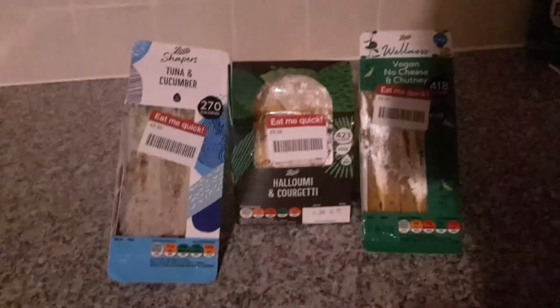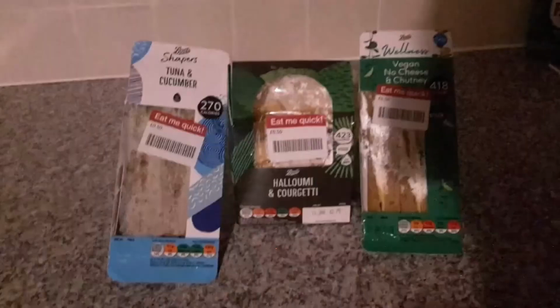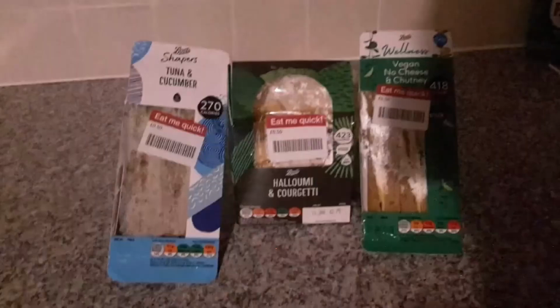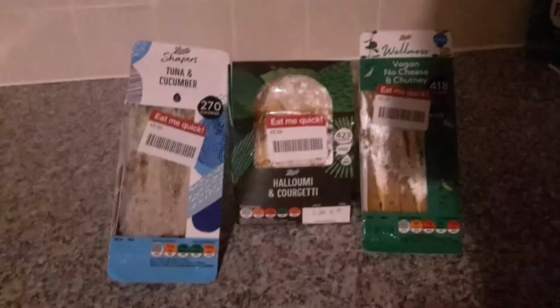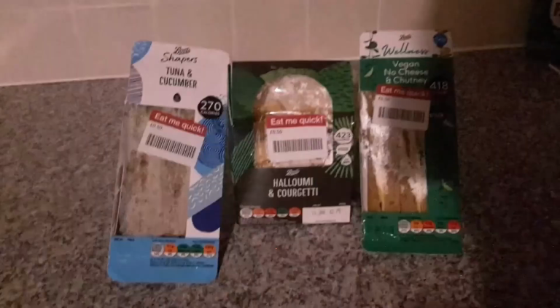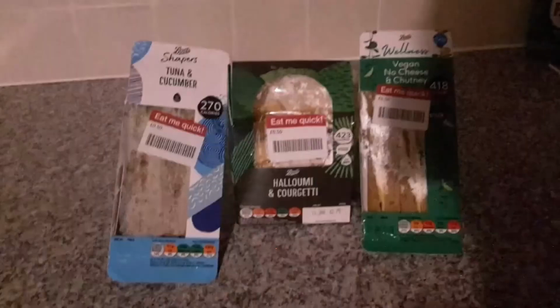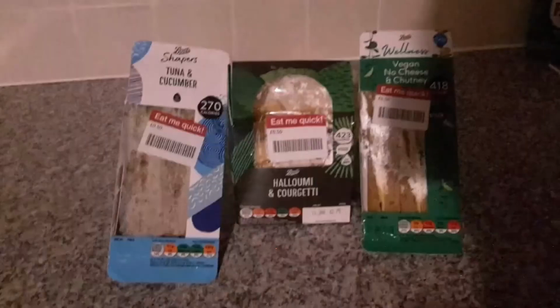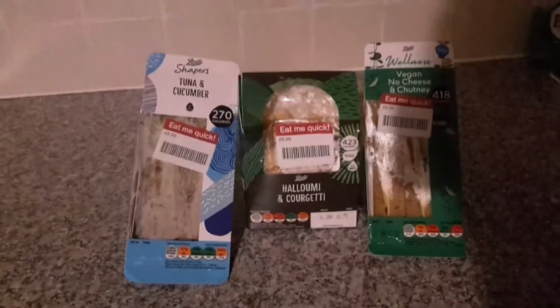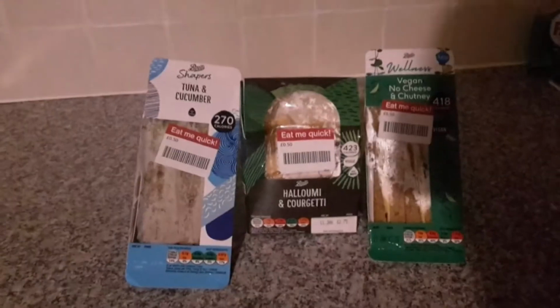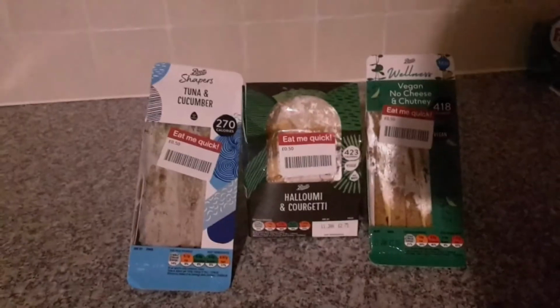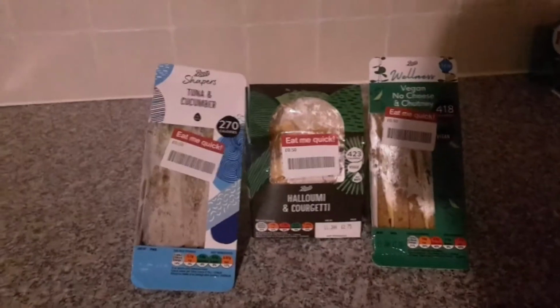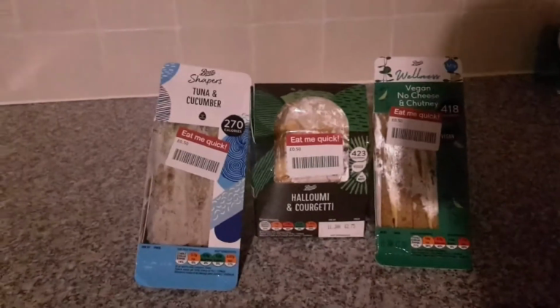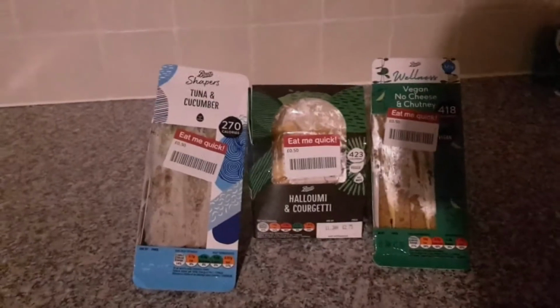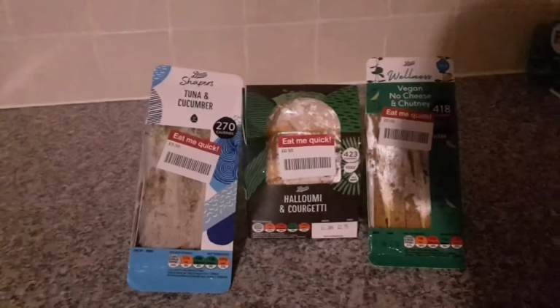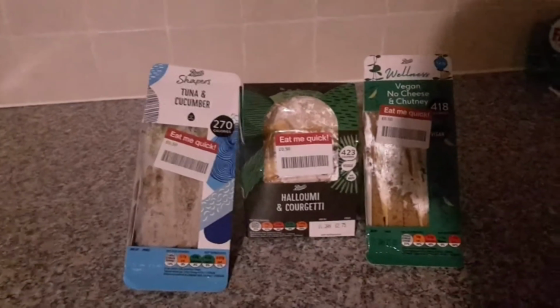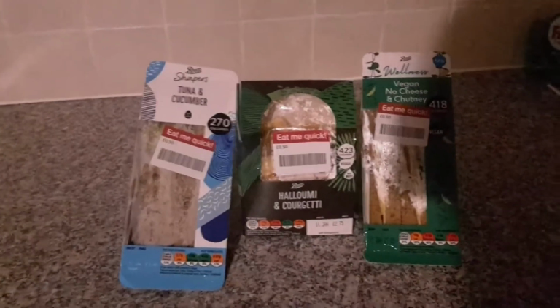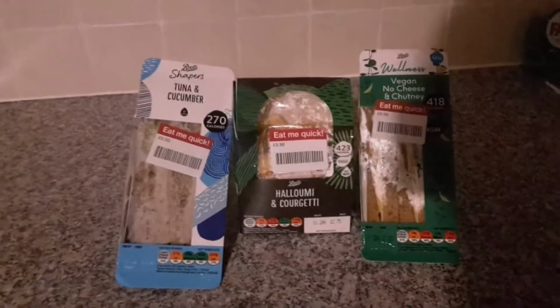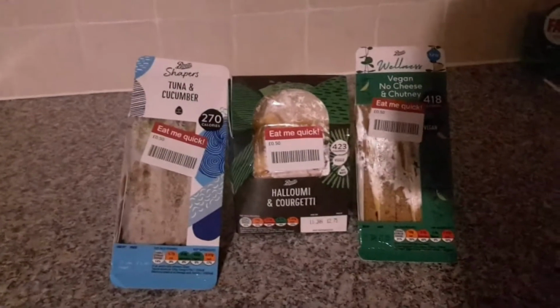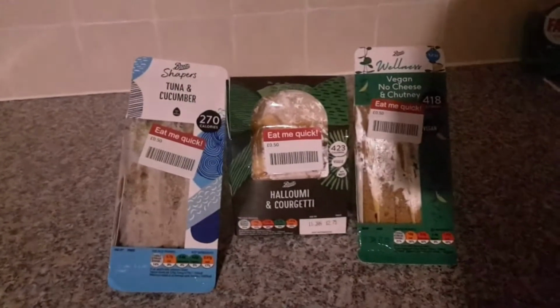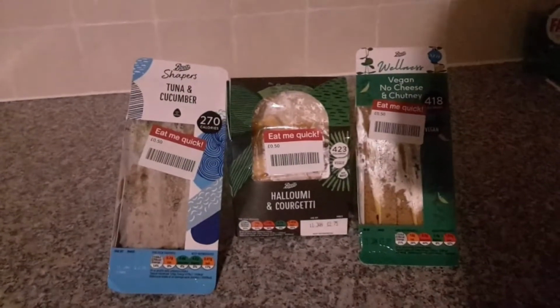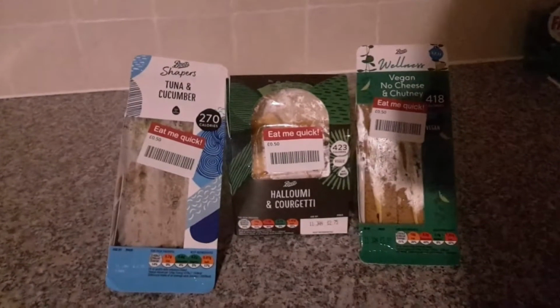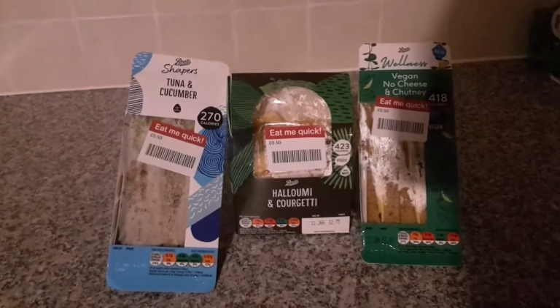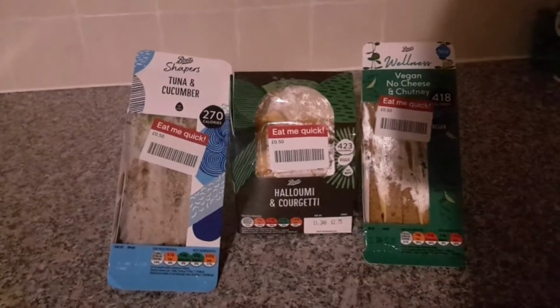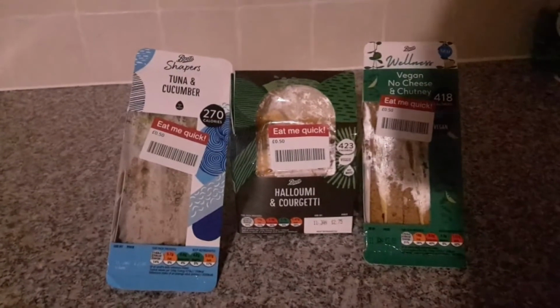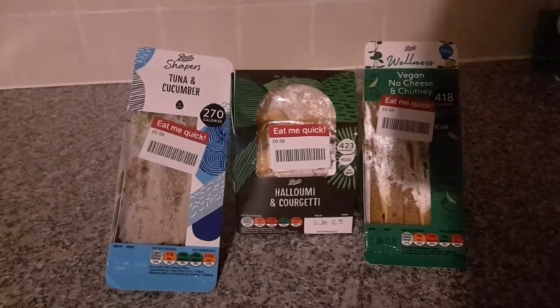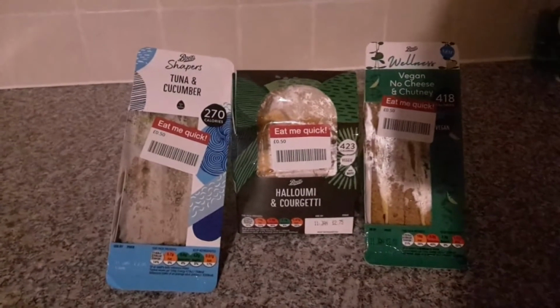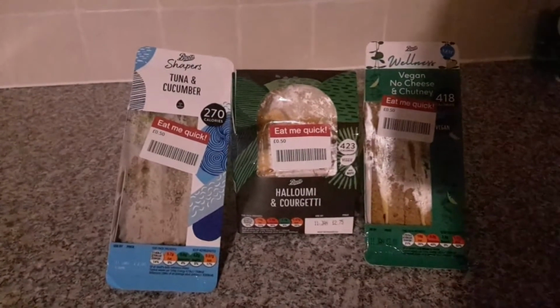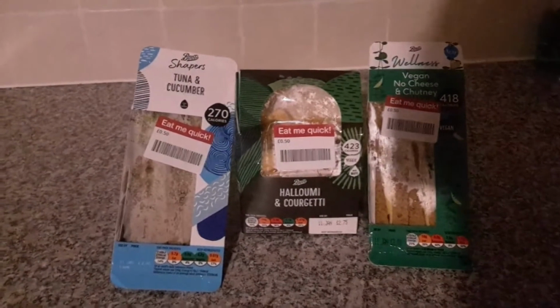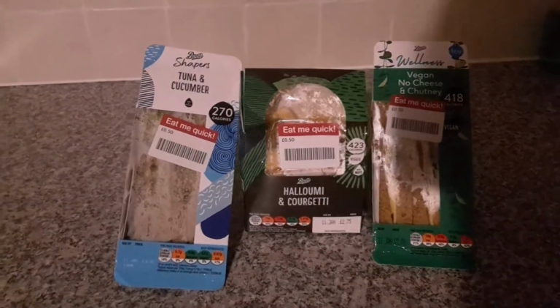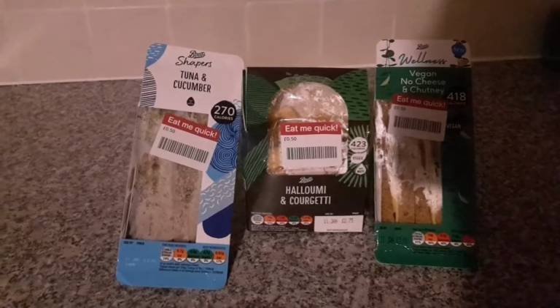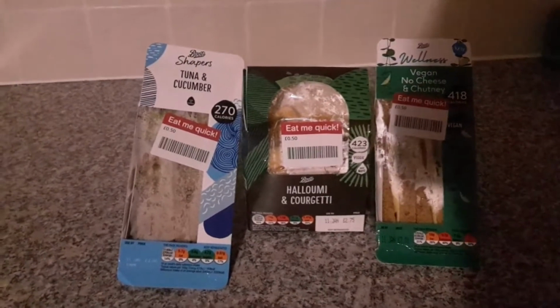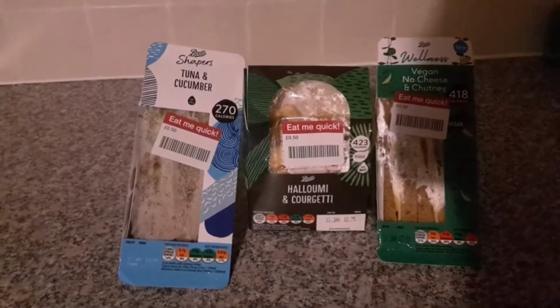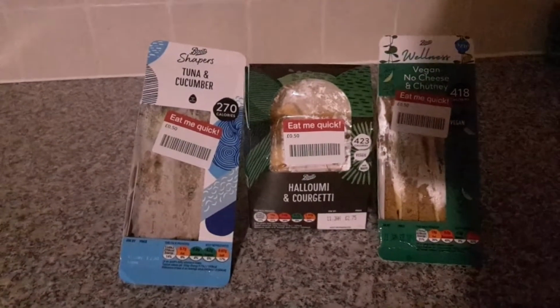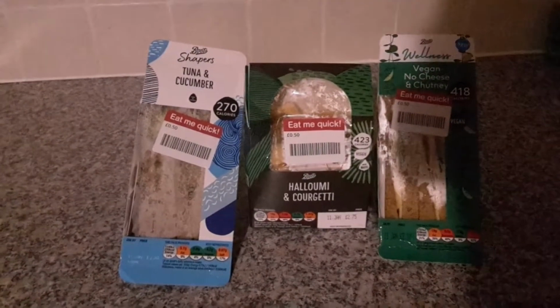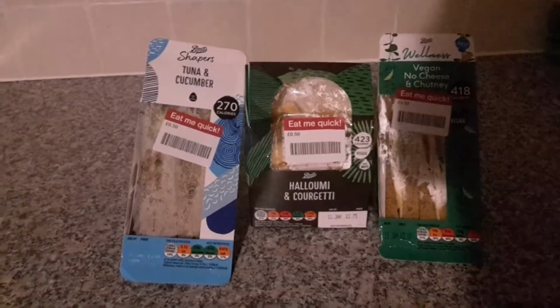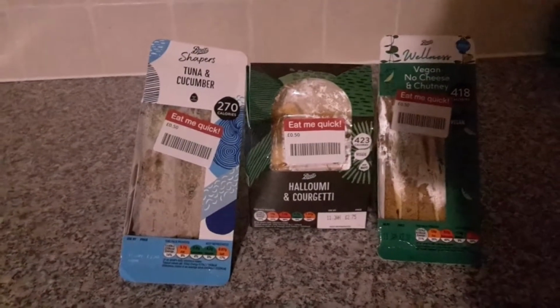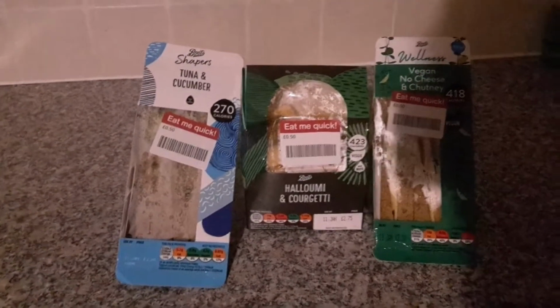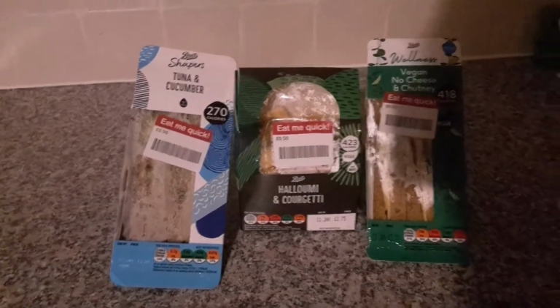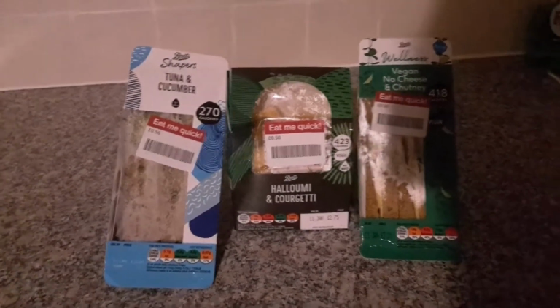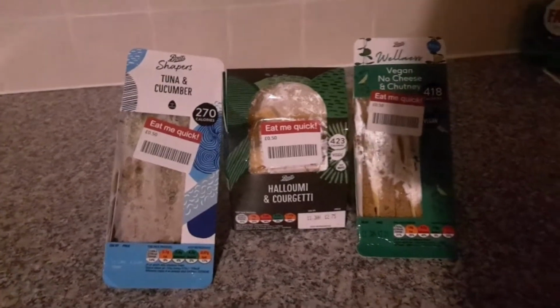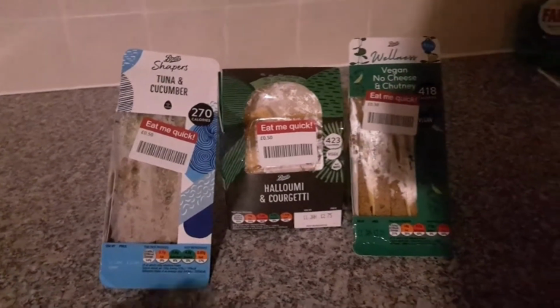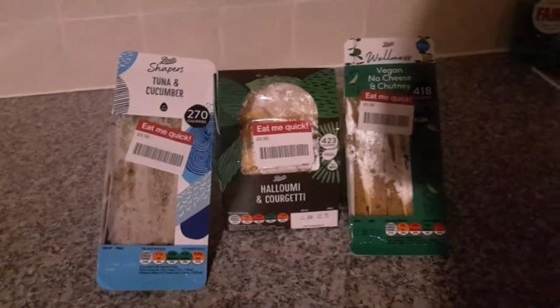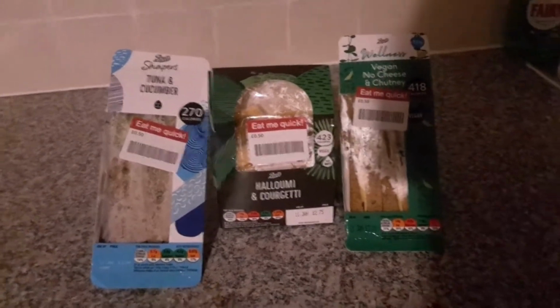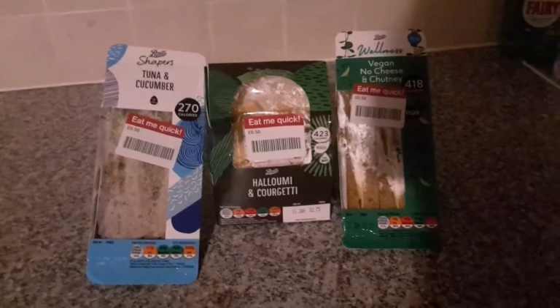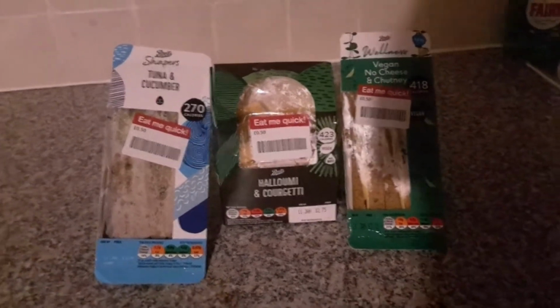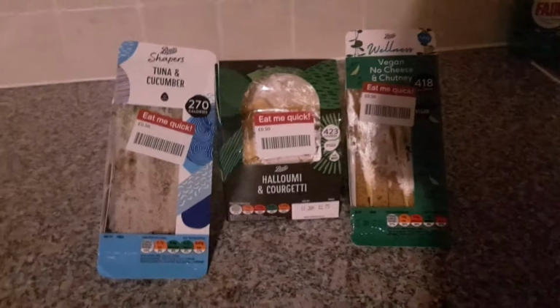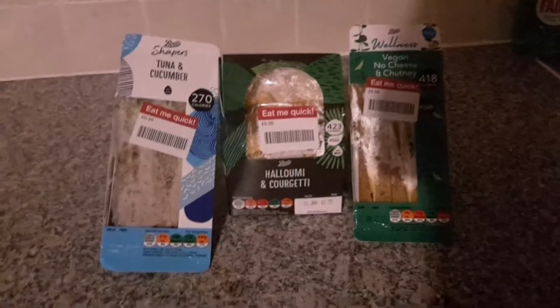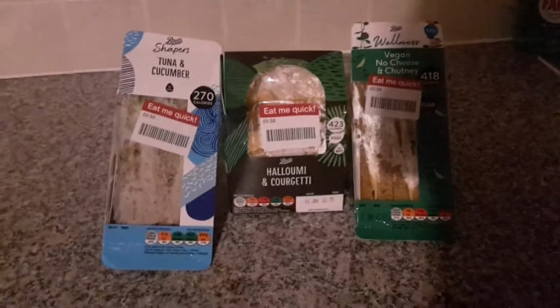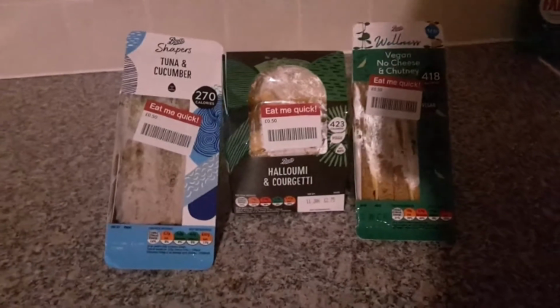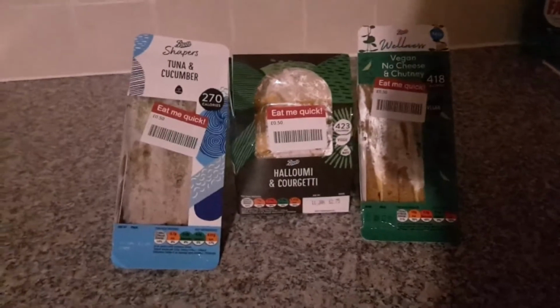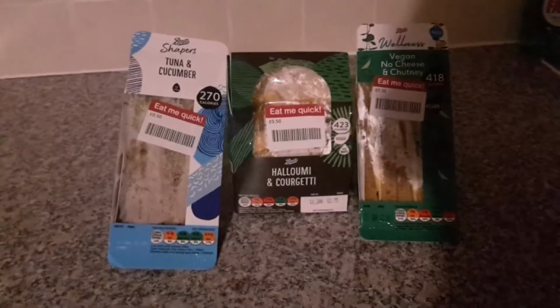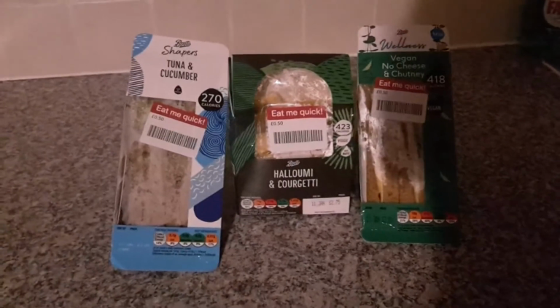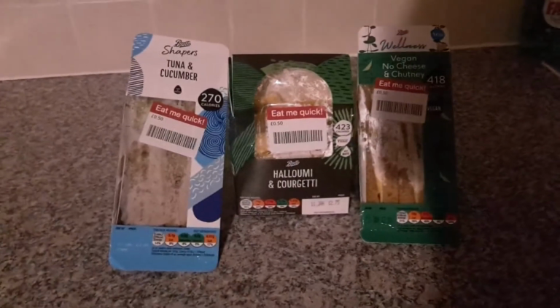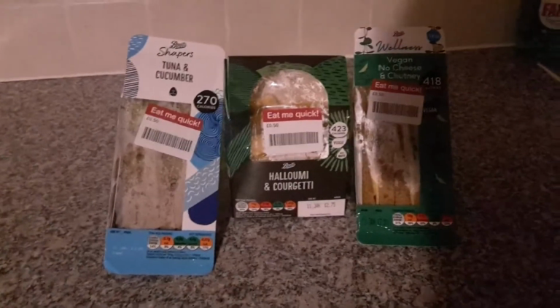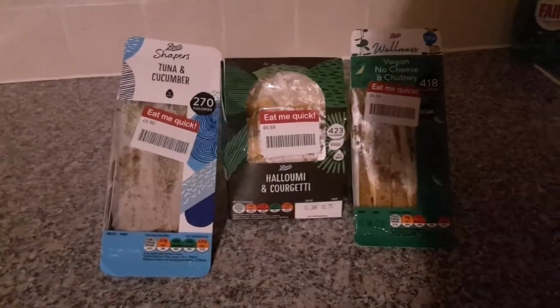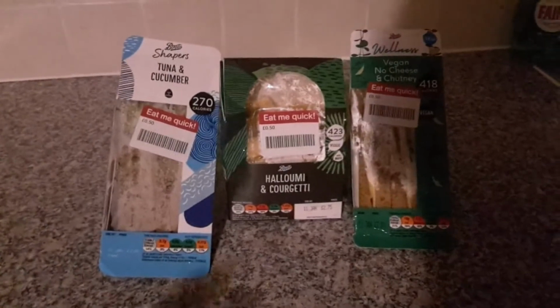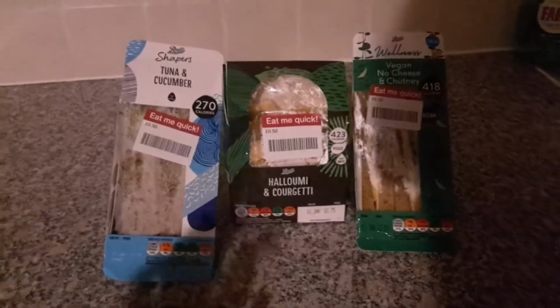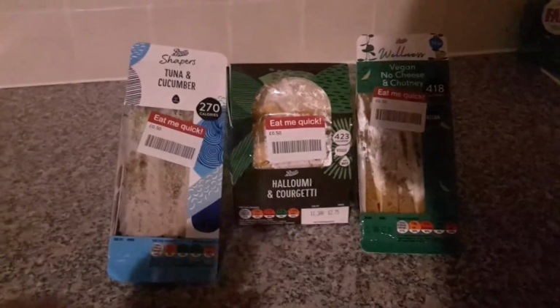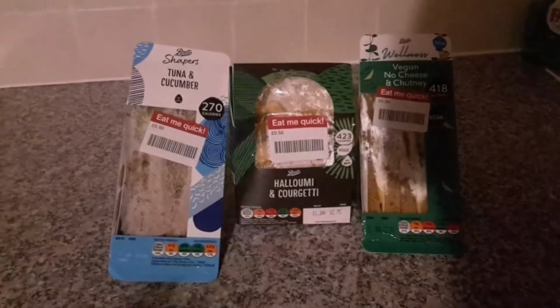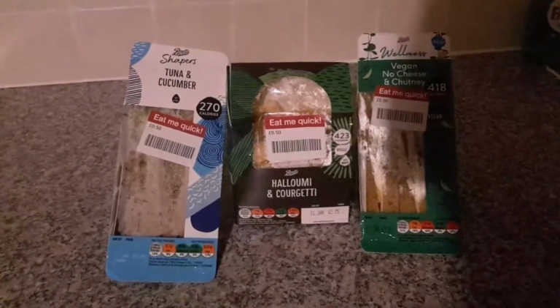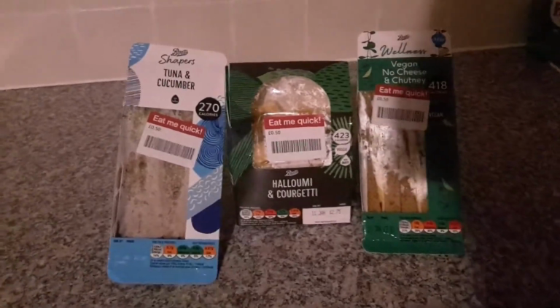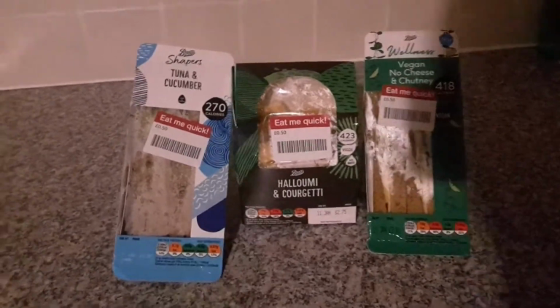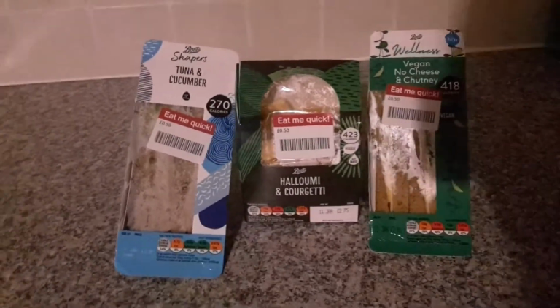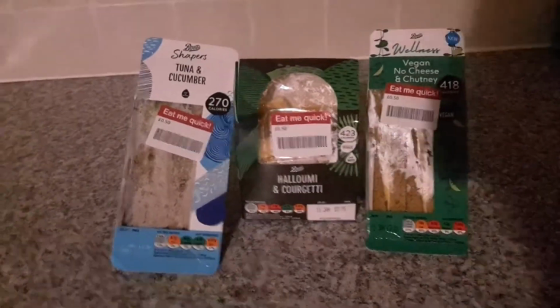Hi guys, in this video I'm going to show you the bagging I got from Boots today.